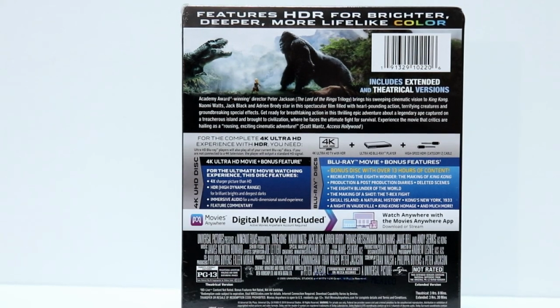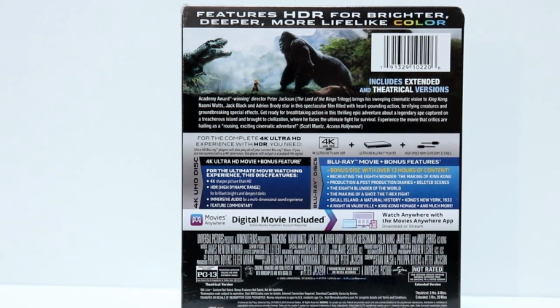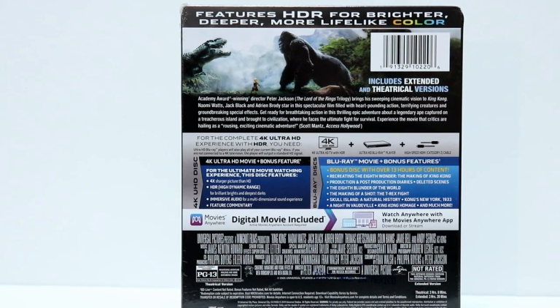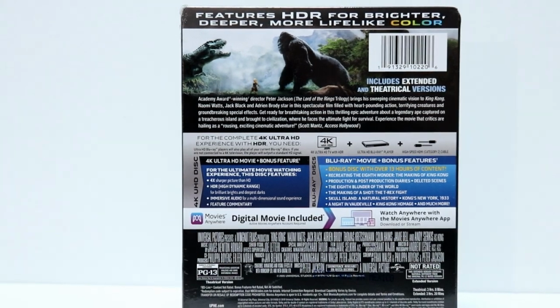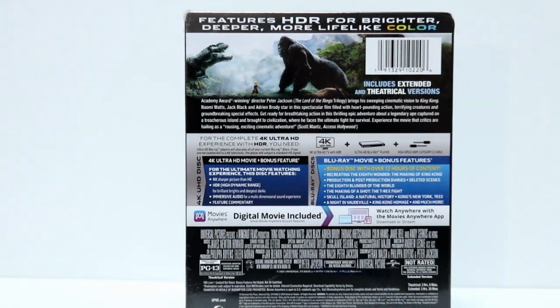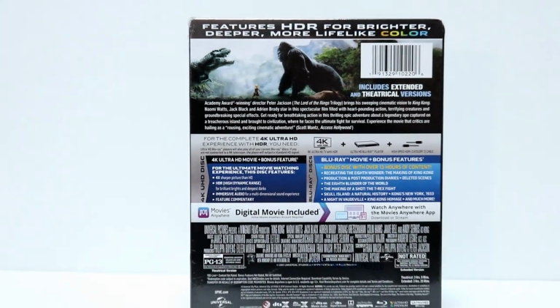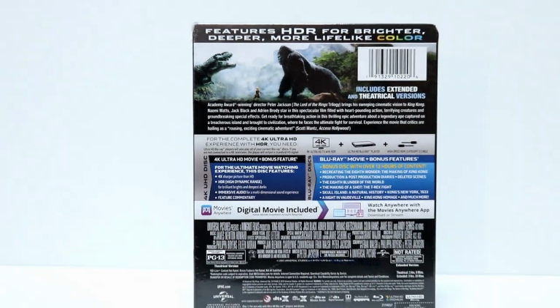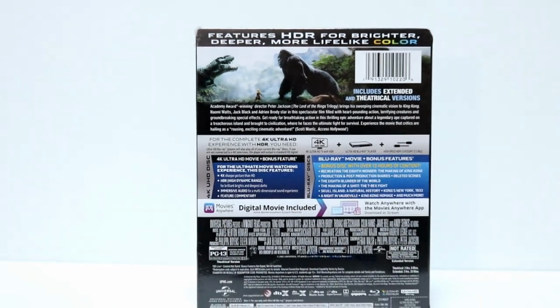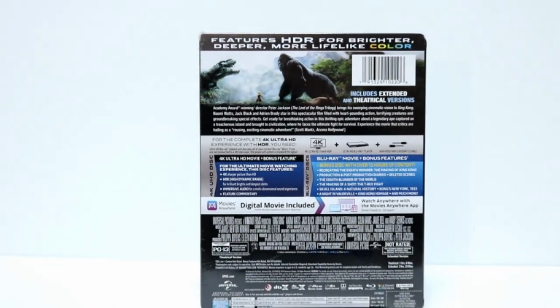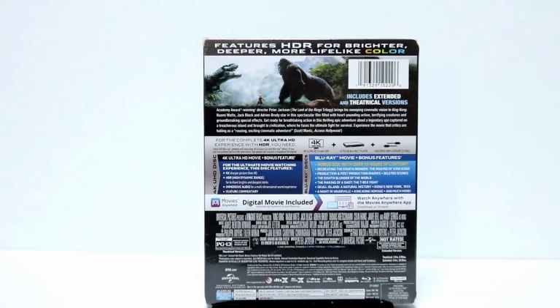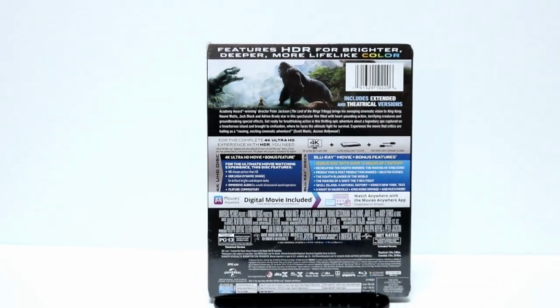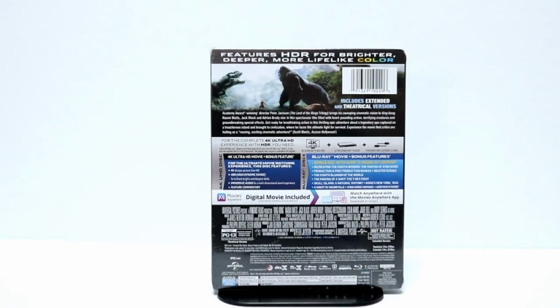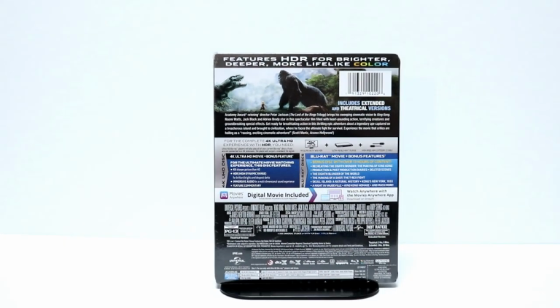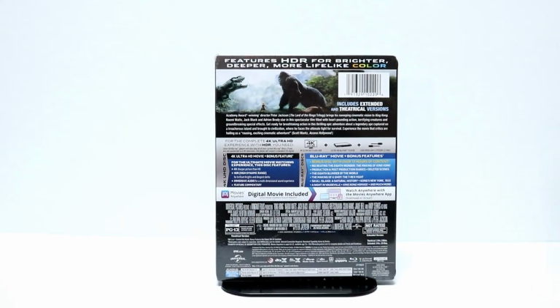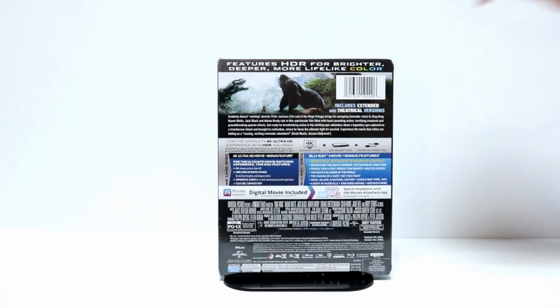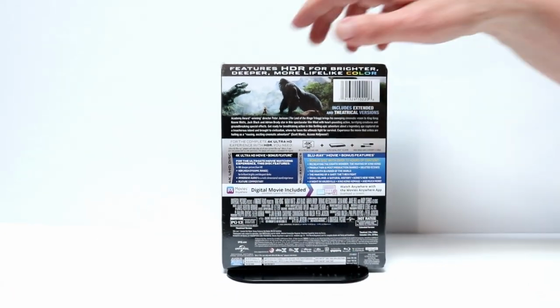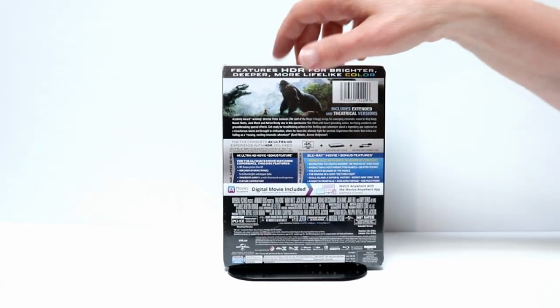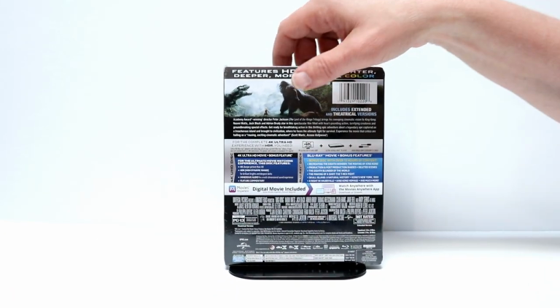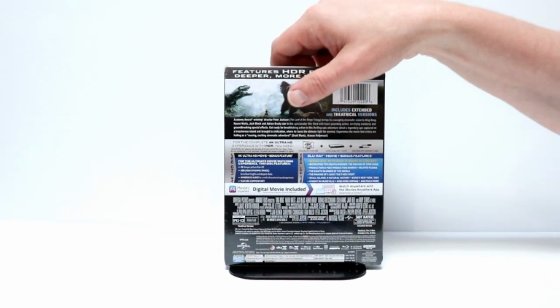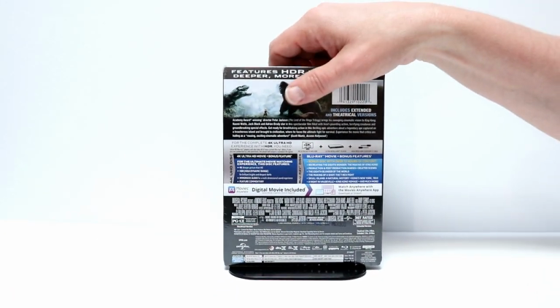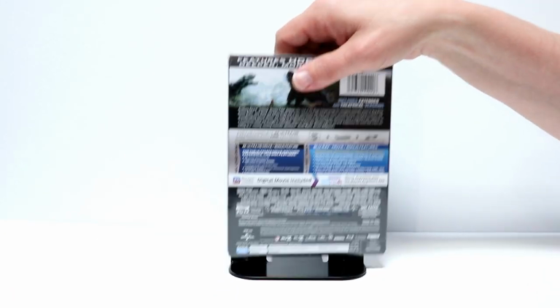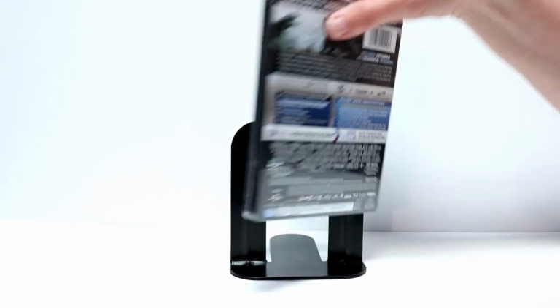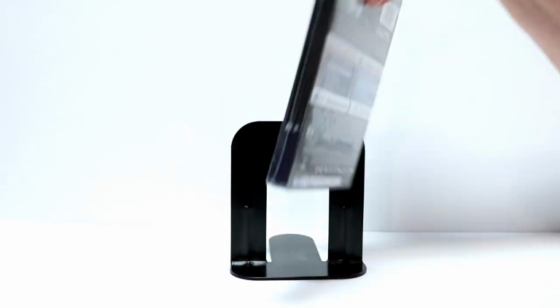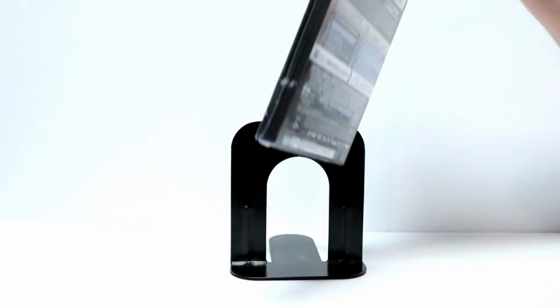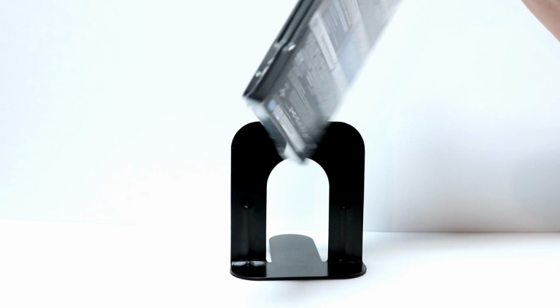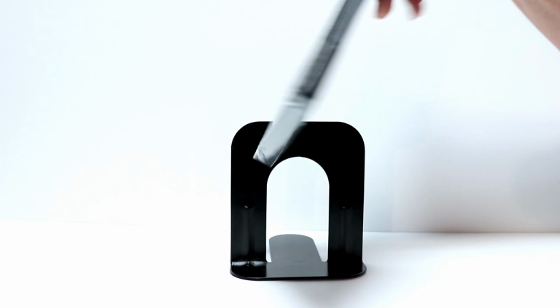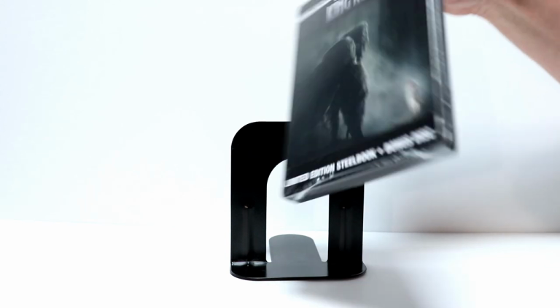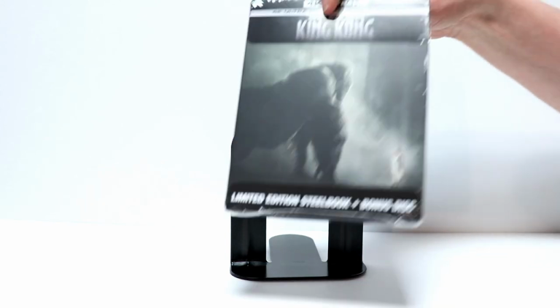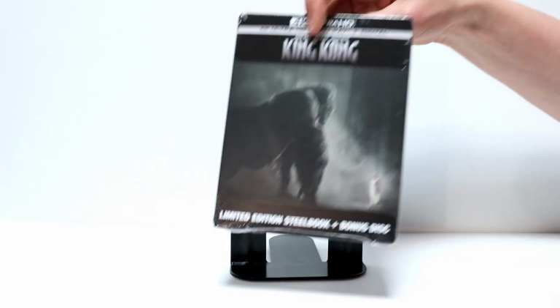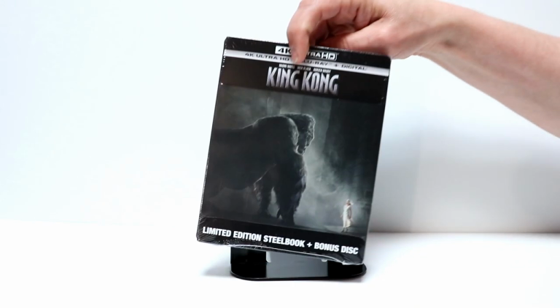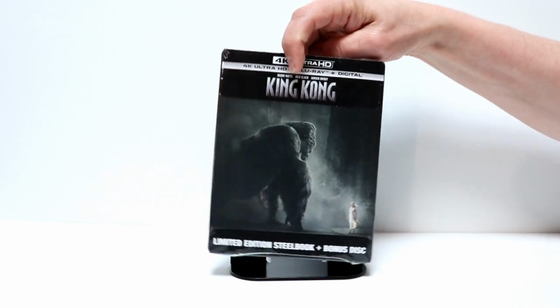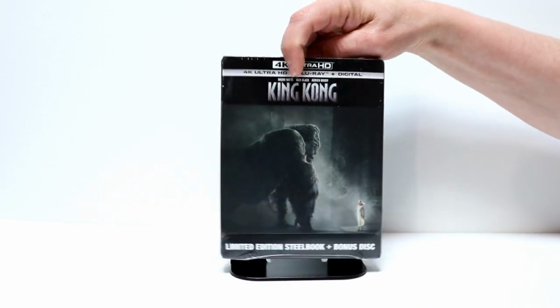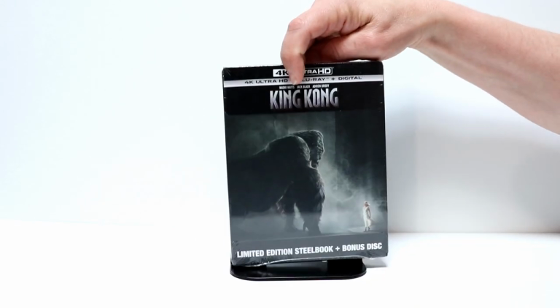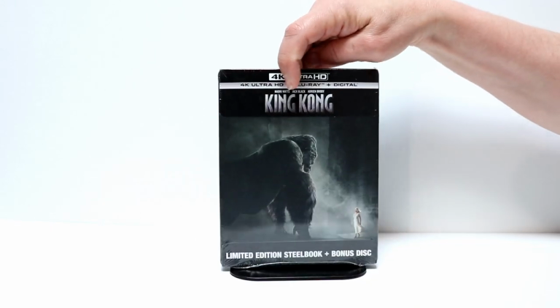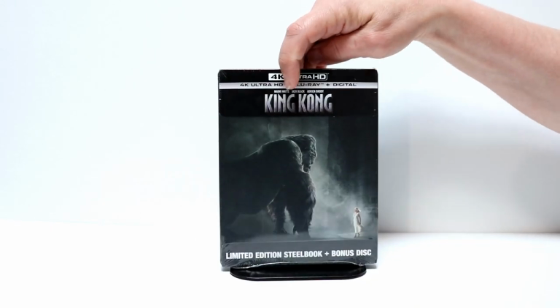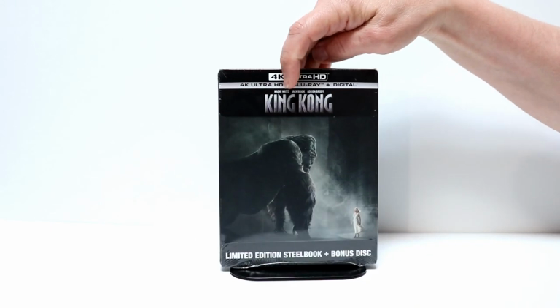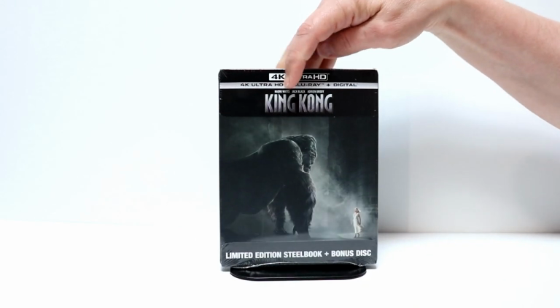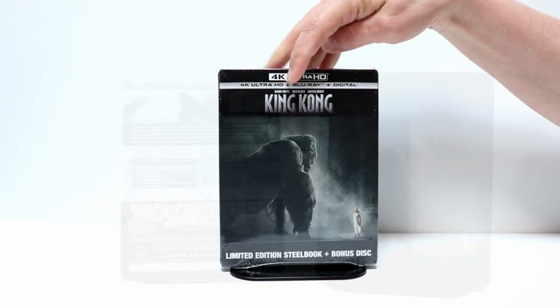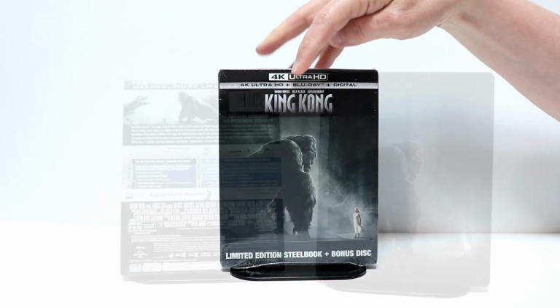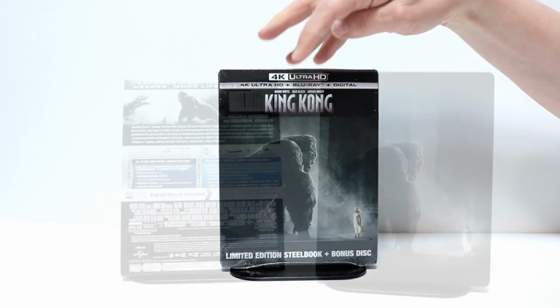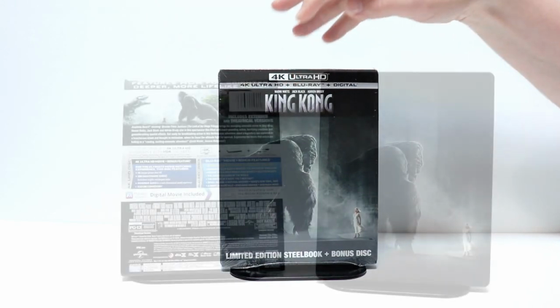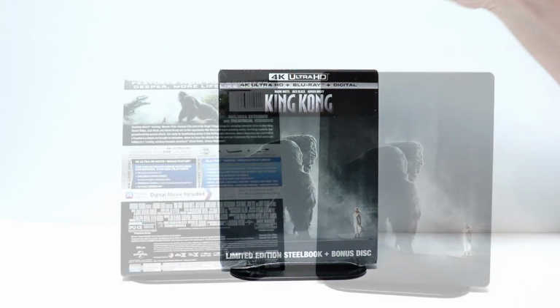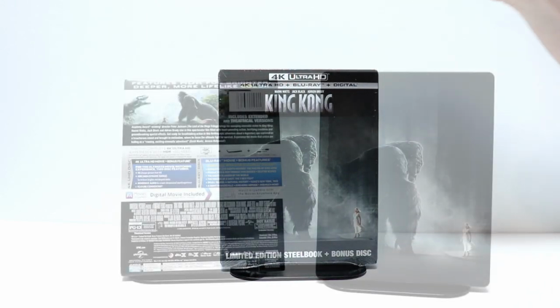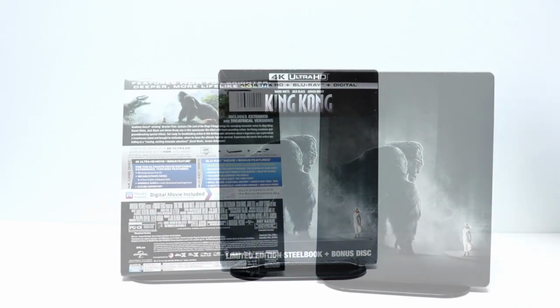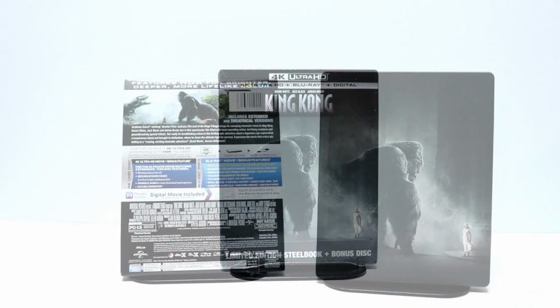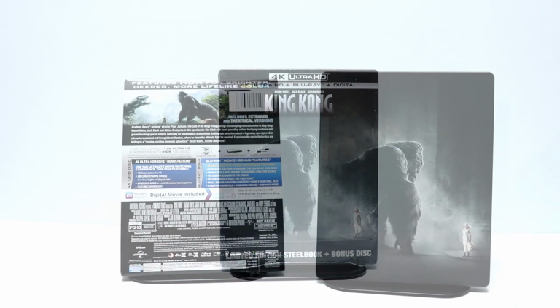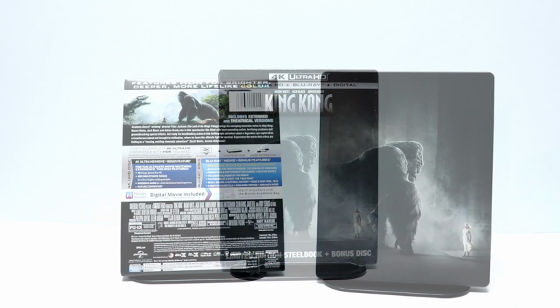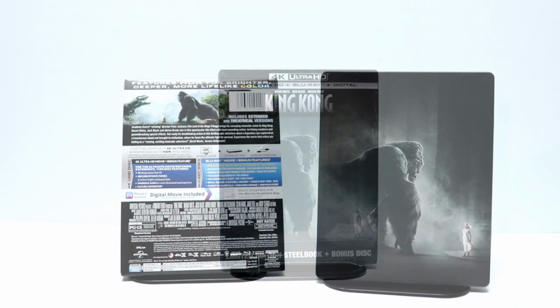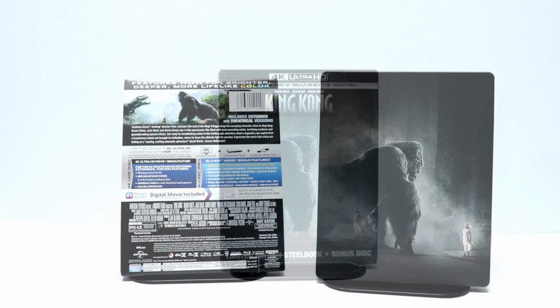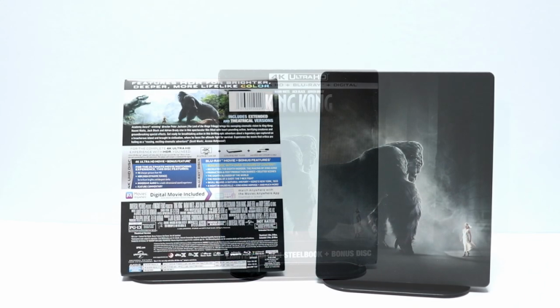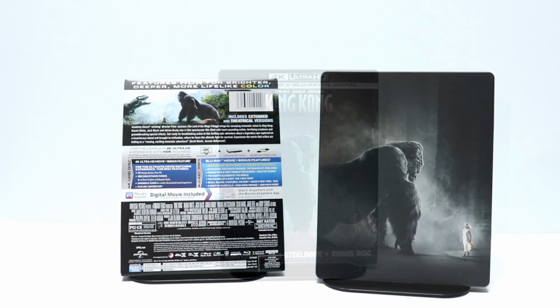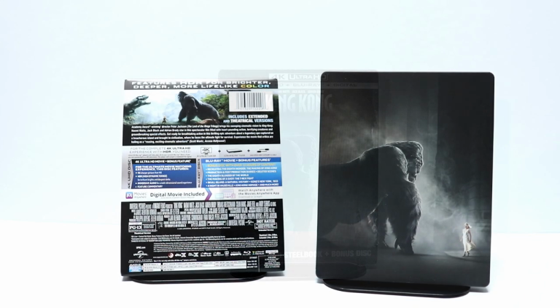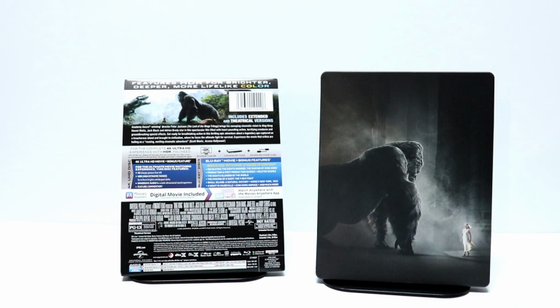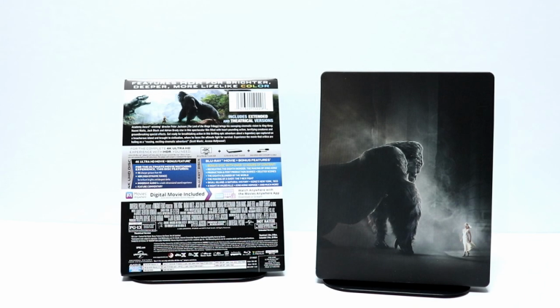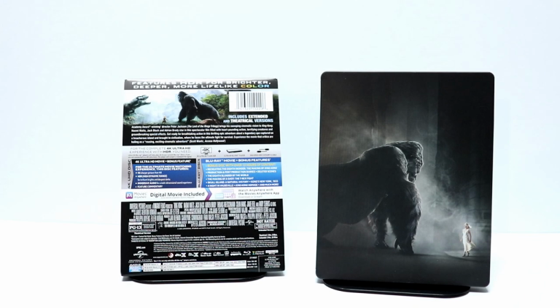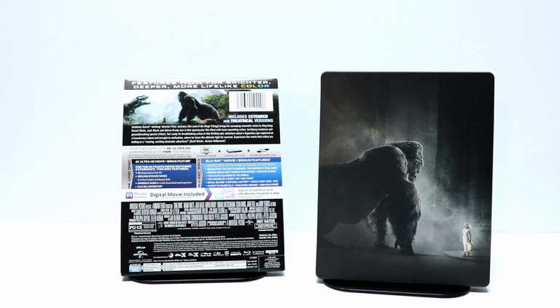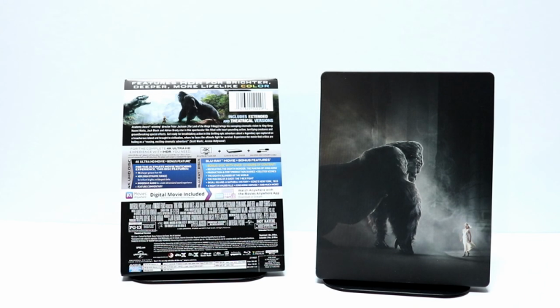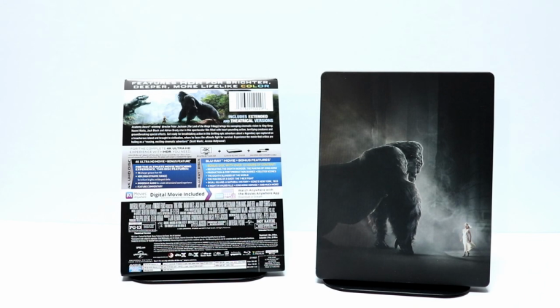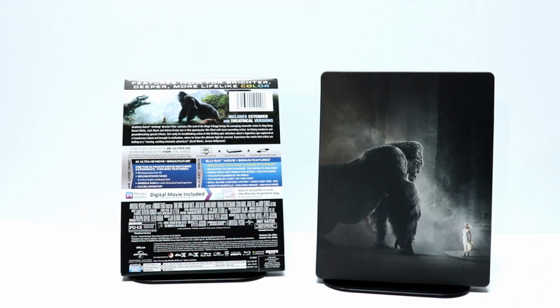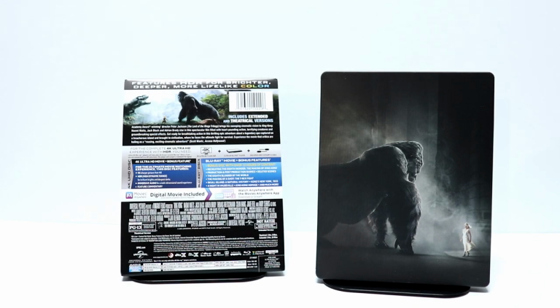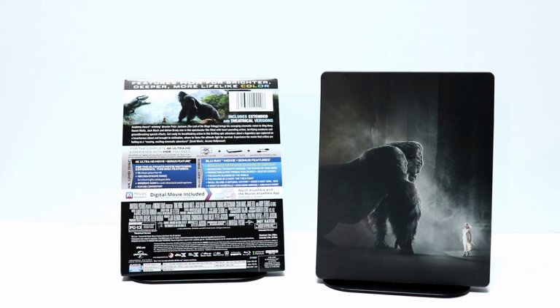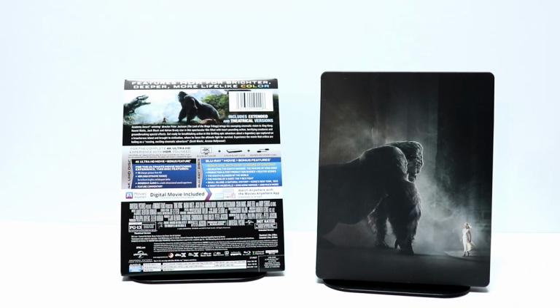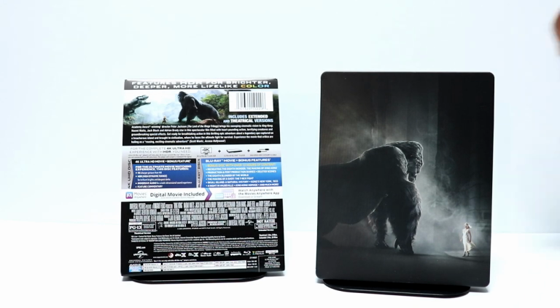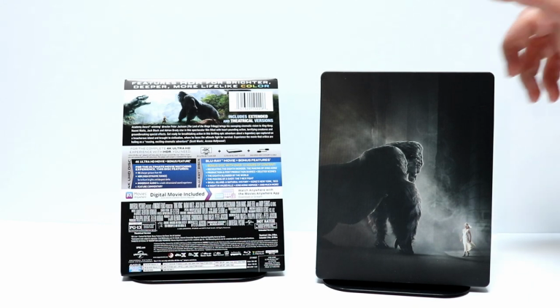I'm going to go ahead and remove the wrapper off of it and we will take a closer look at it. Okay, I've got the wrapper off of it.